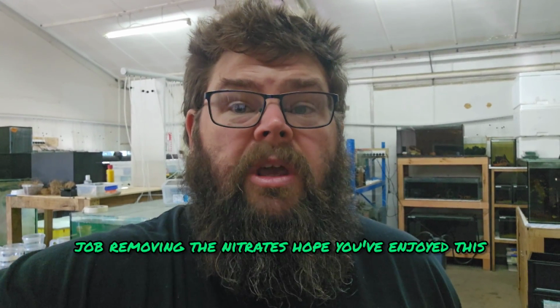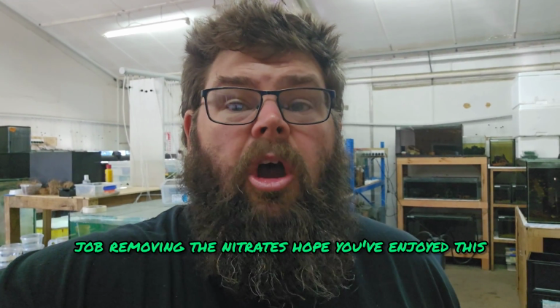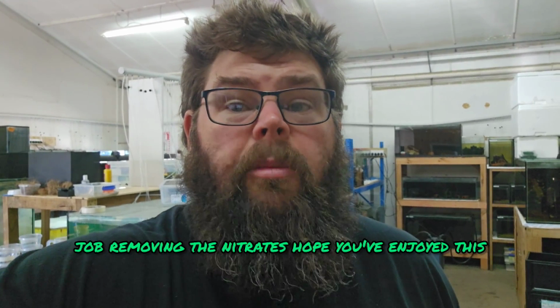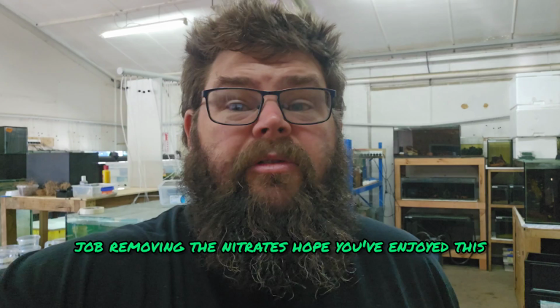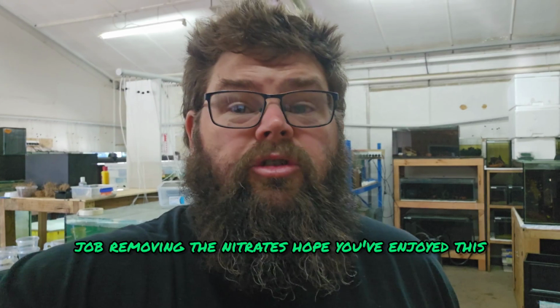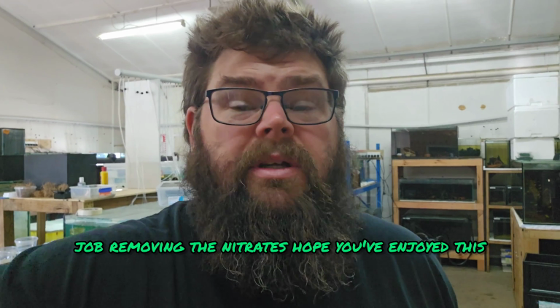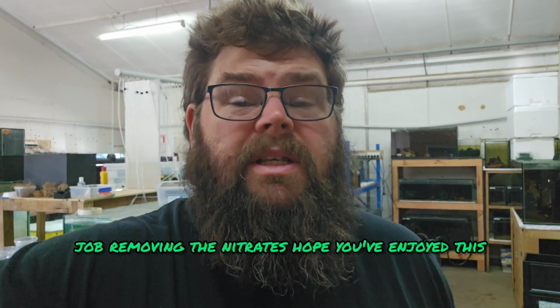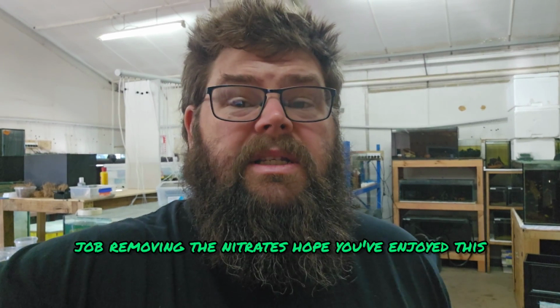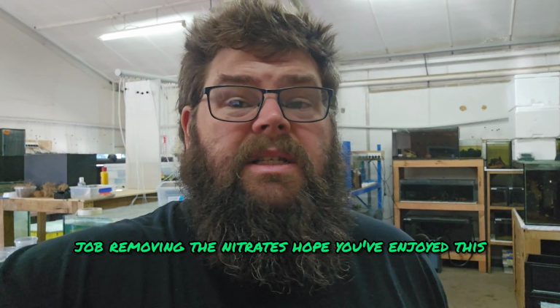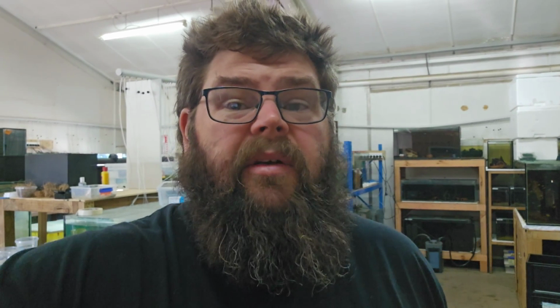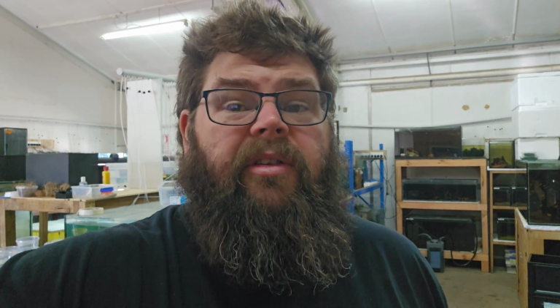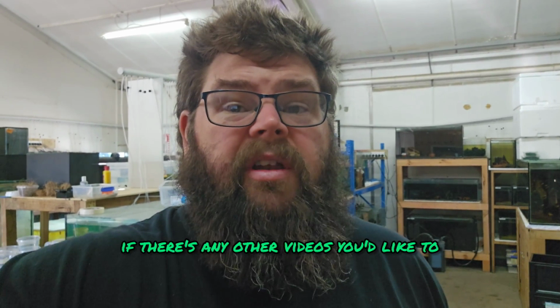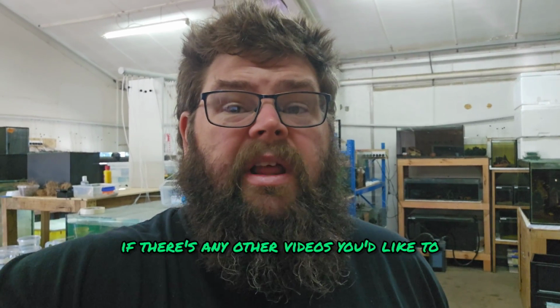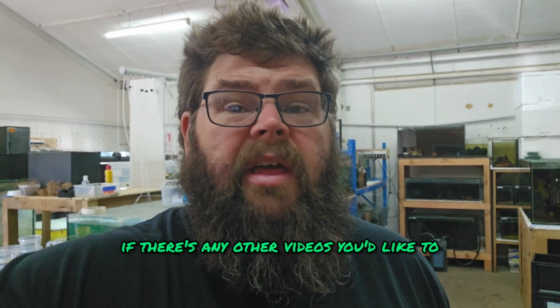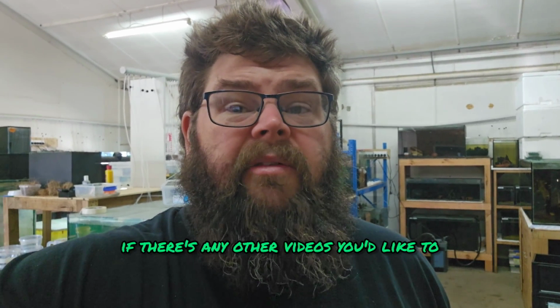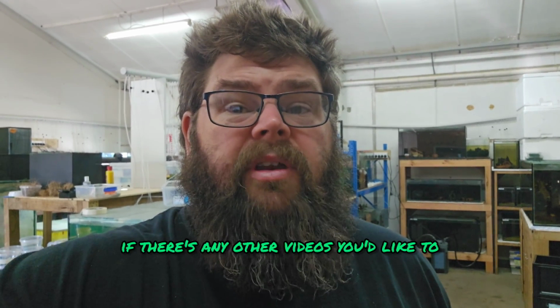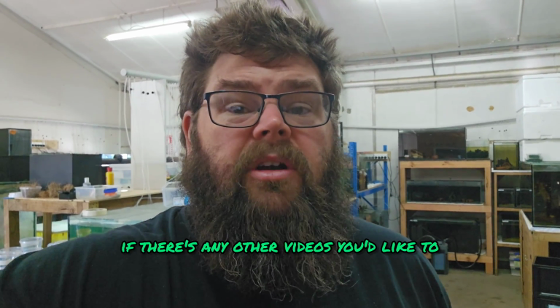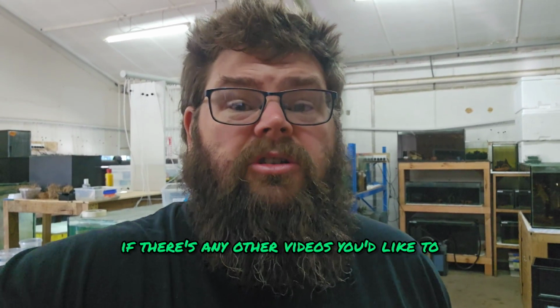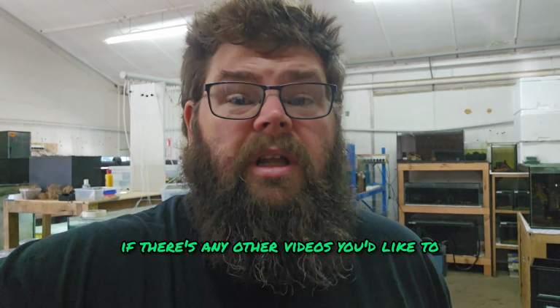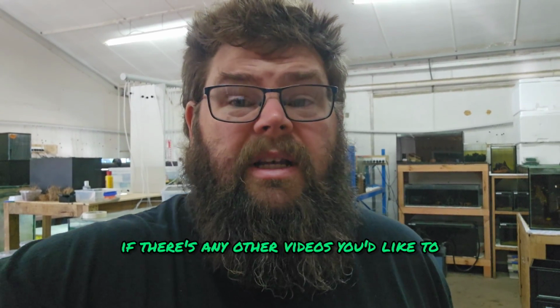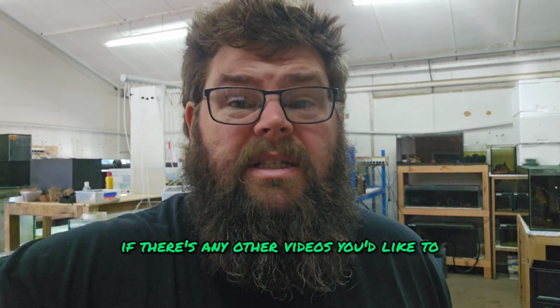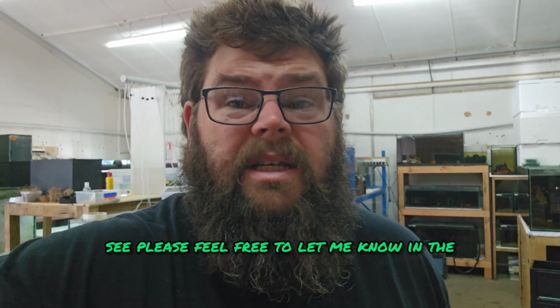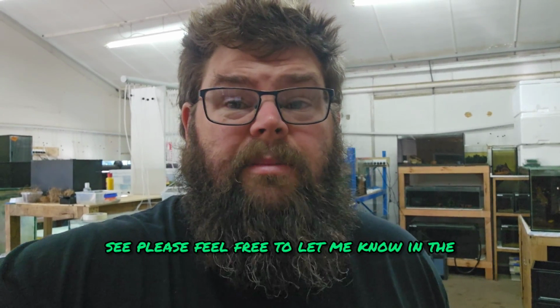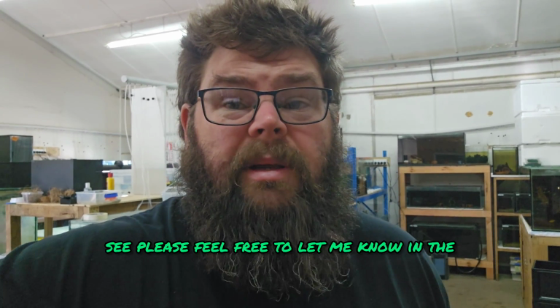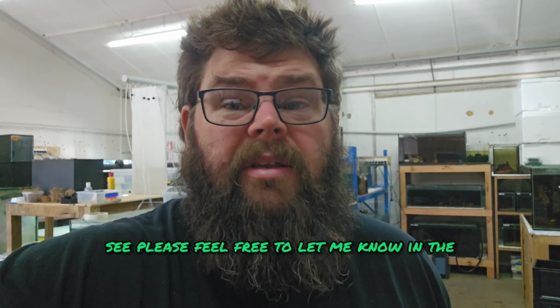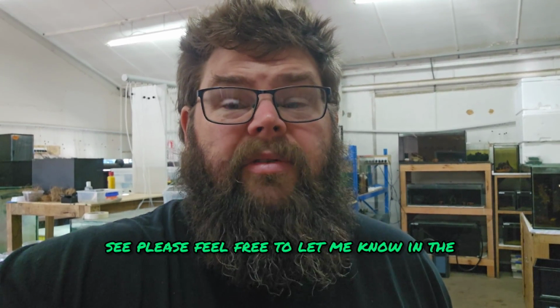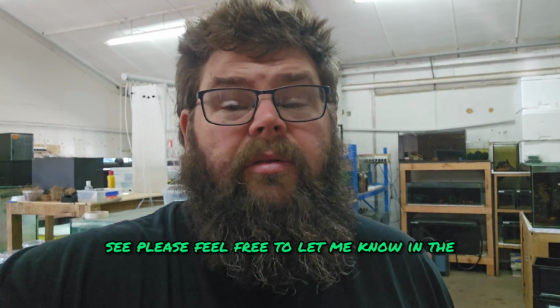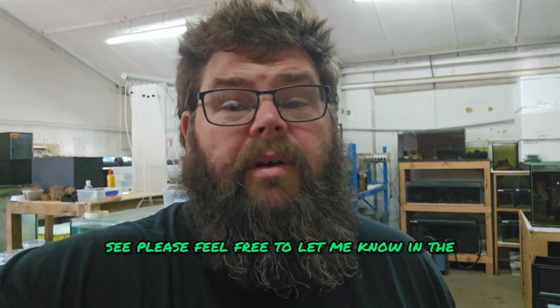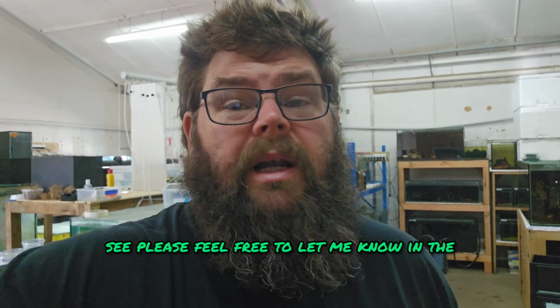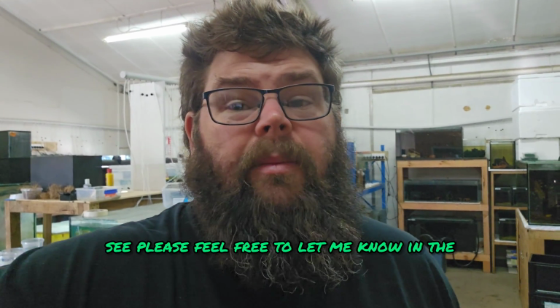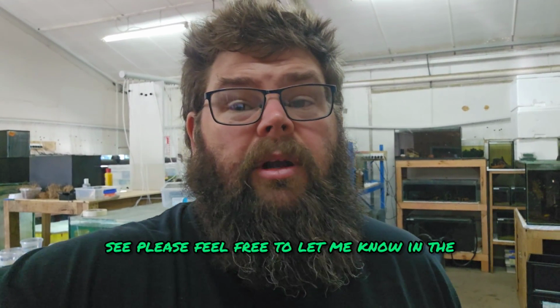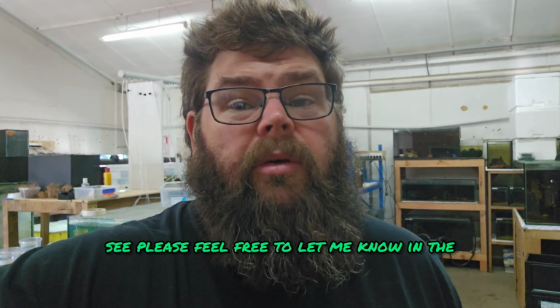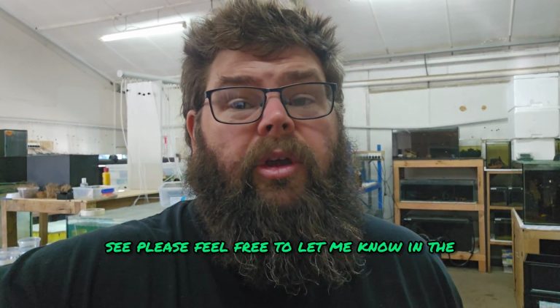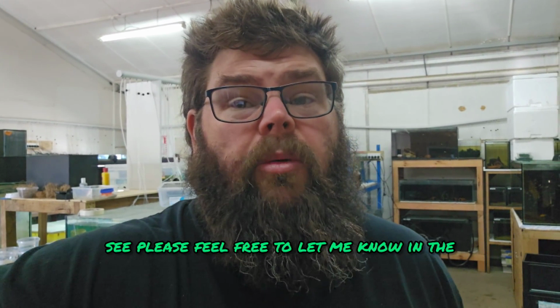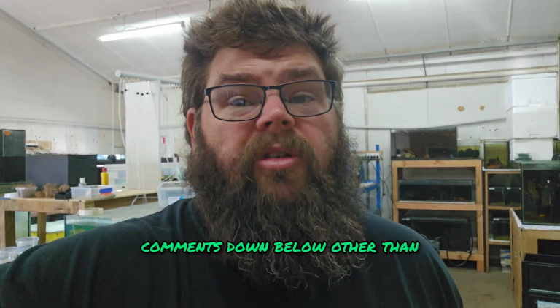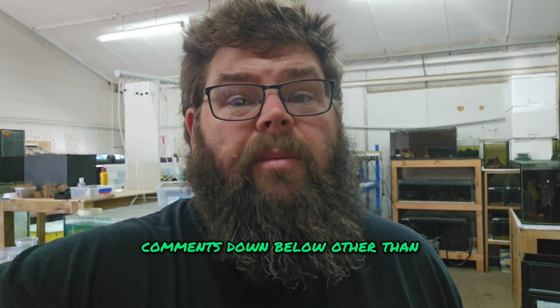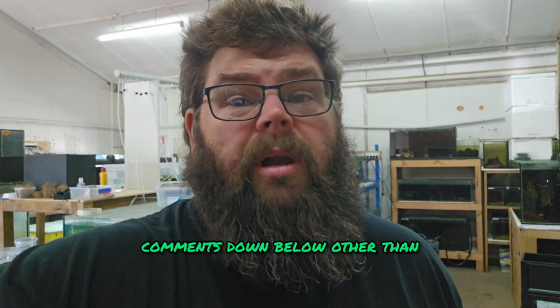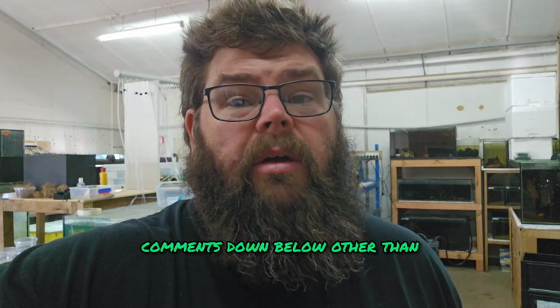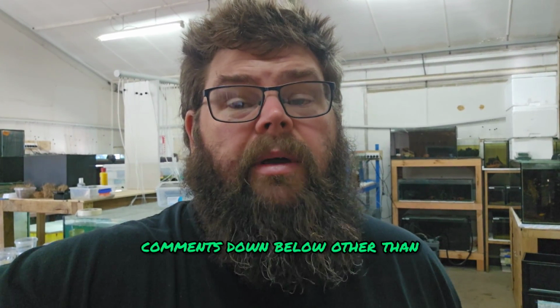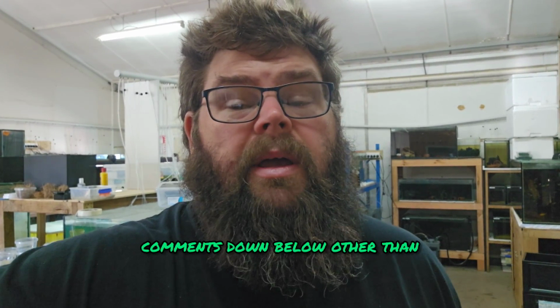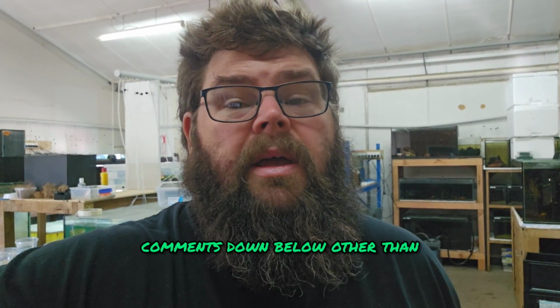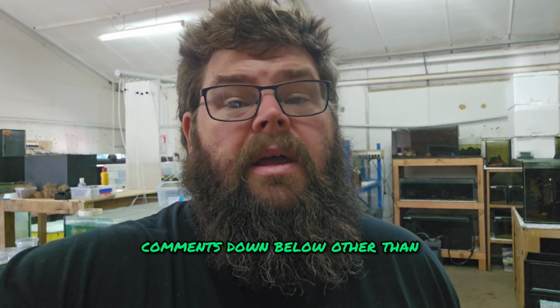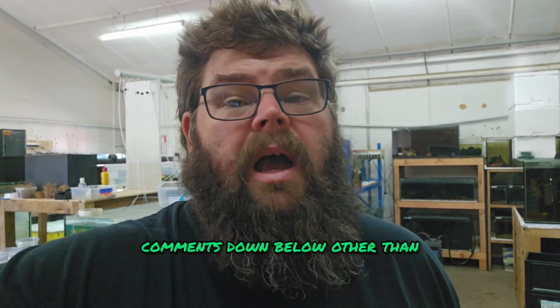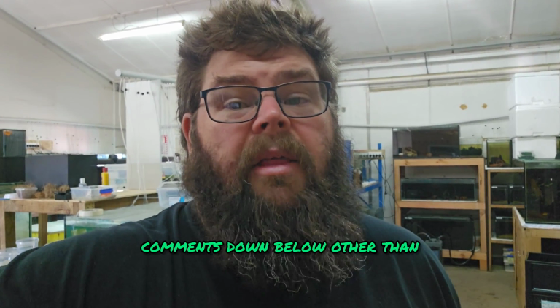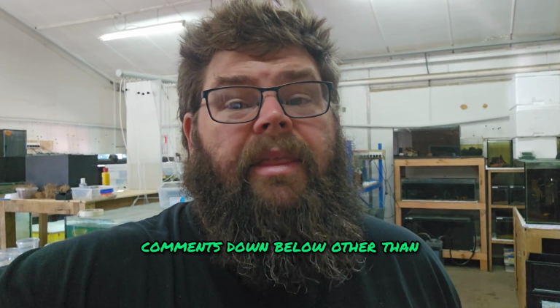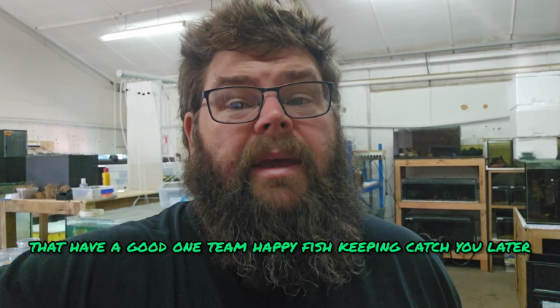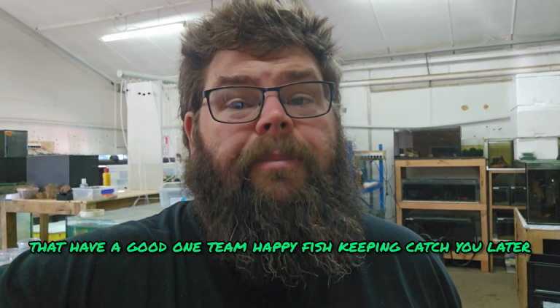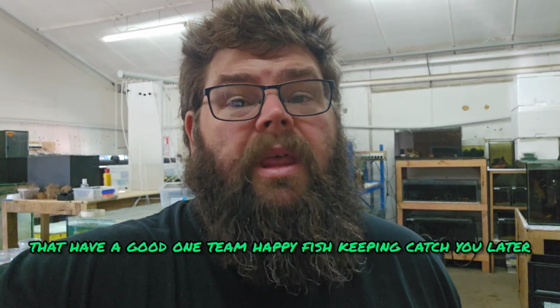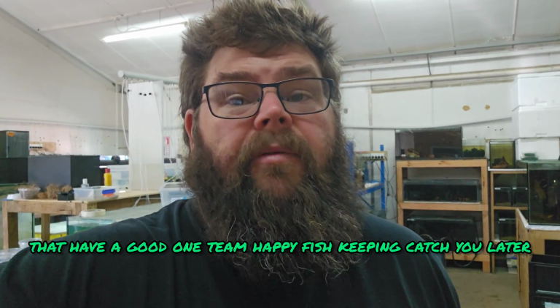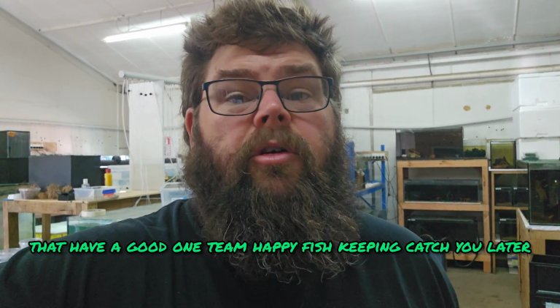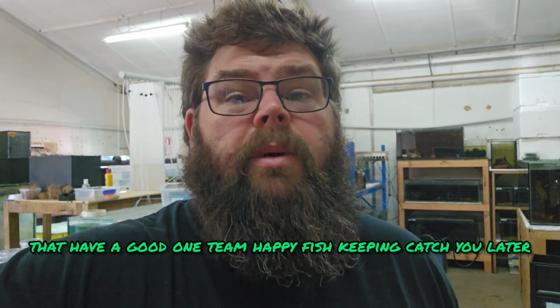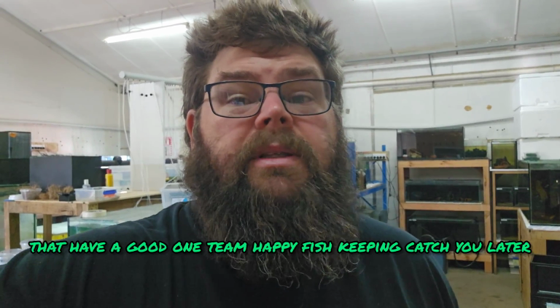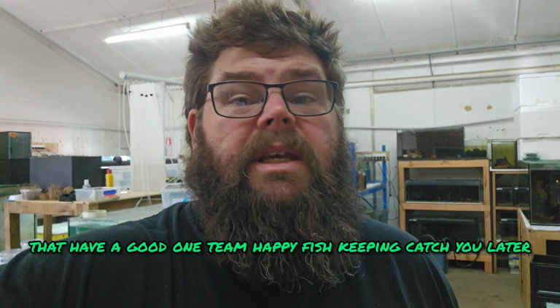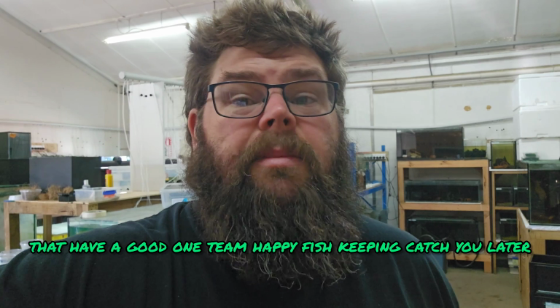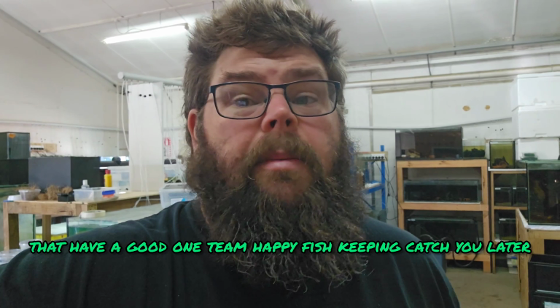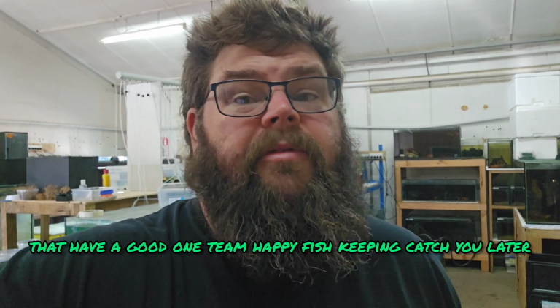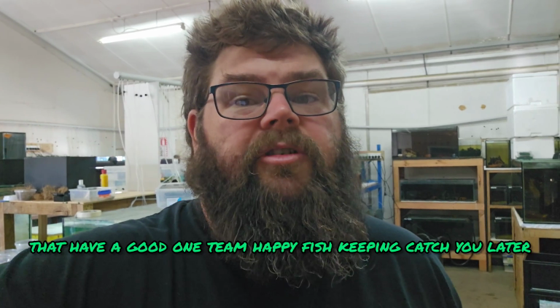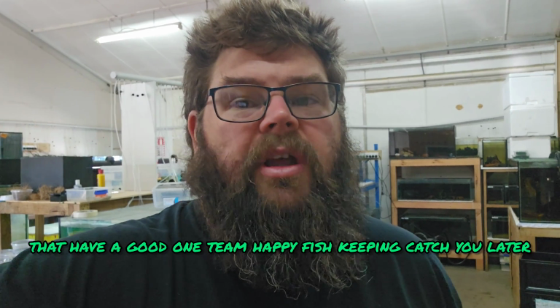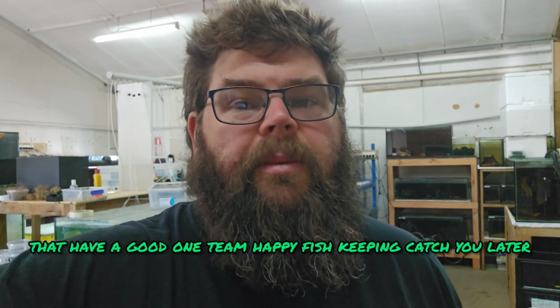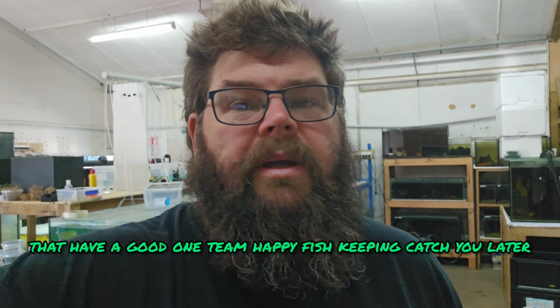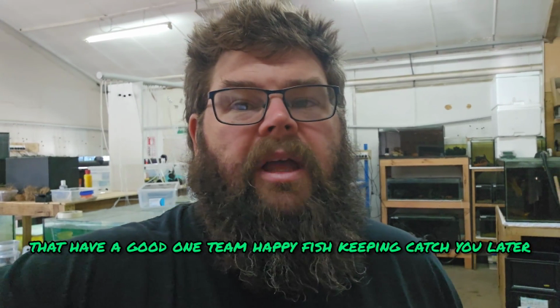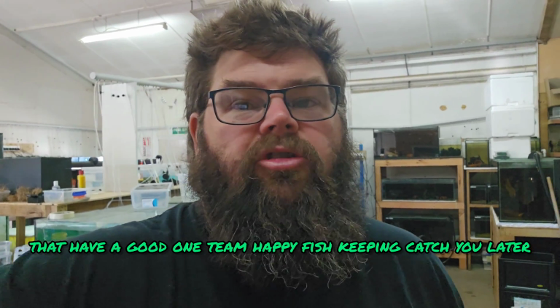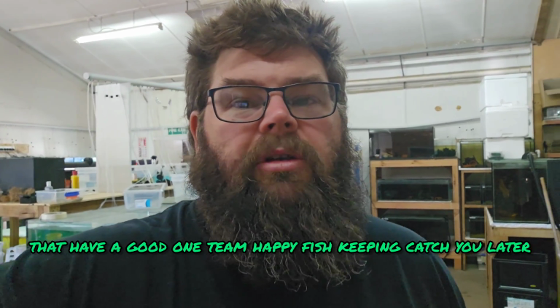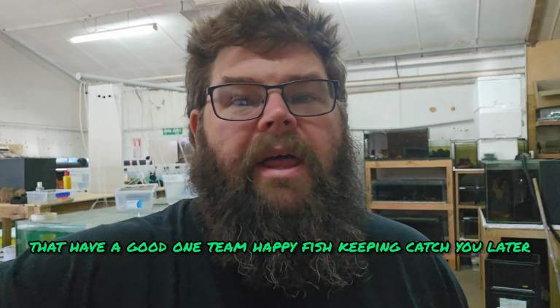I hope you've enjoyed this. If there are any other videos you'd like to see, please feel free to let me know in the comments below. Other than that, have a good one team — happy fishkeeping, catch you later.